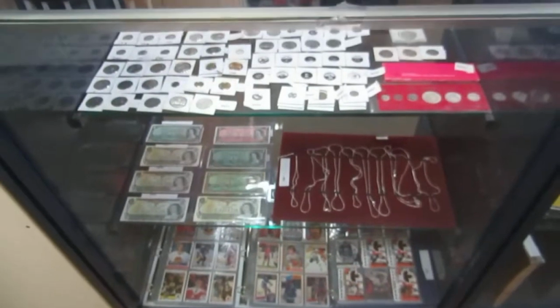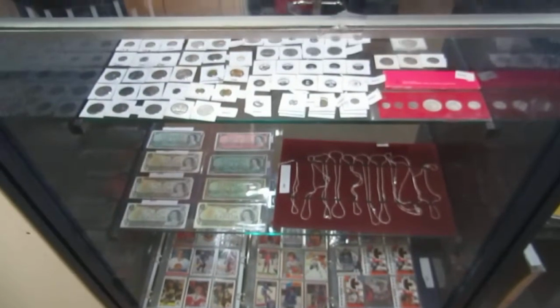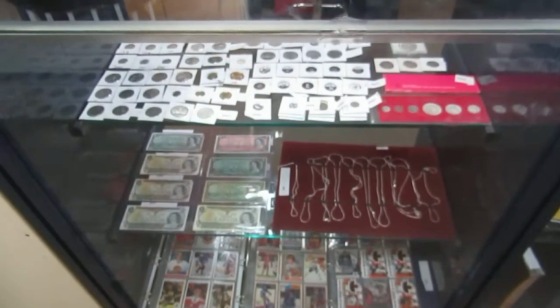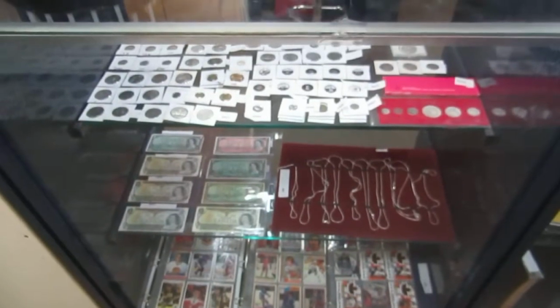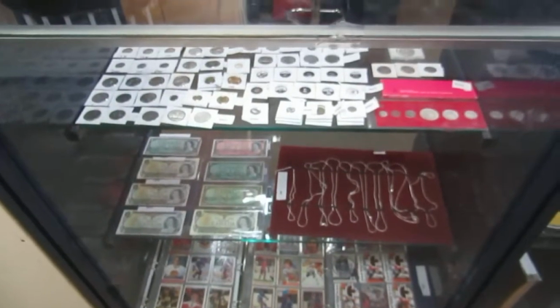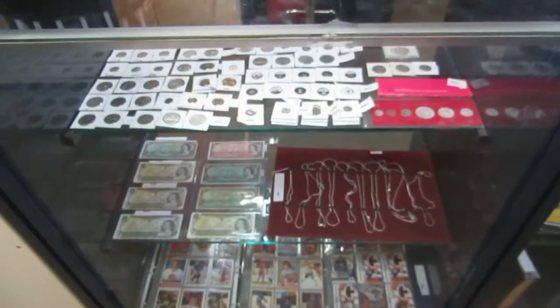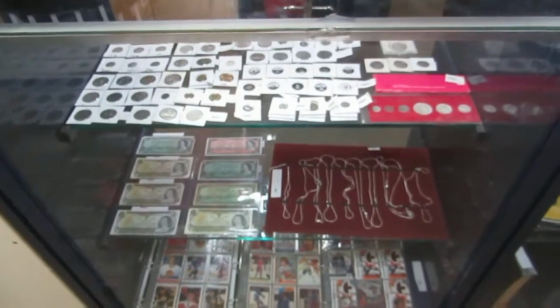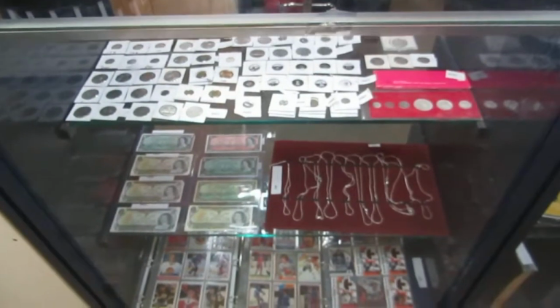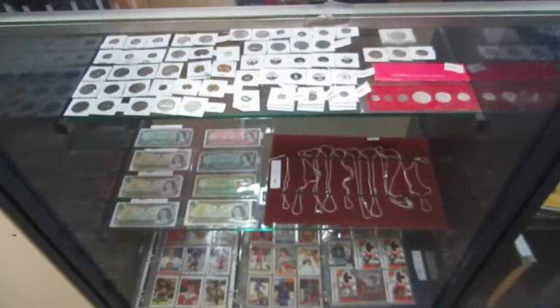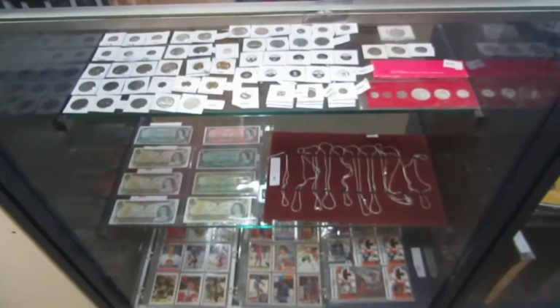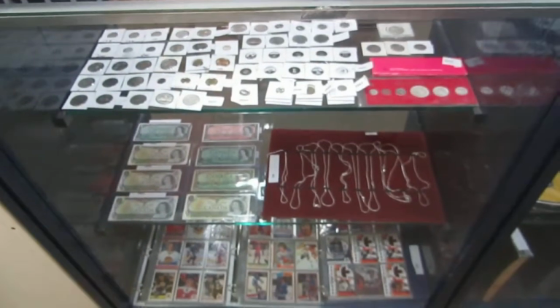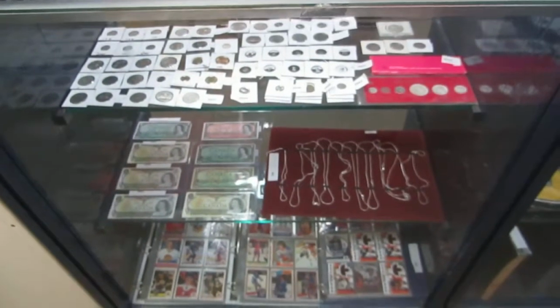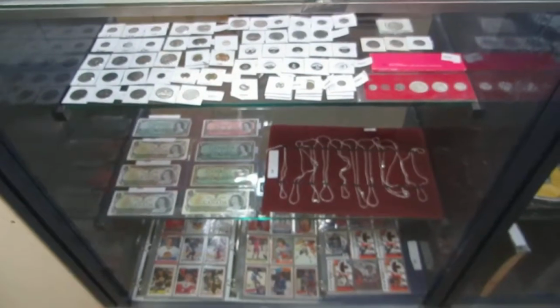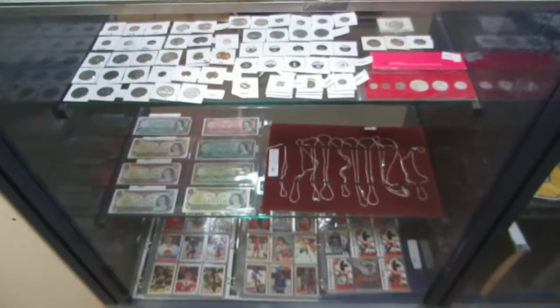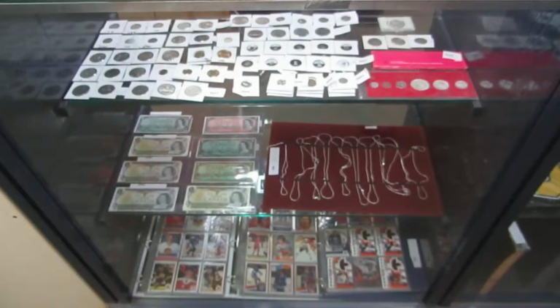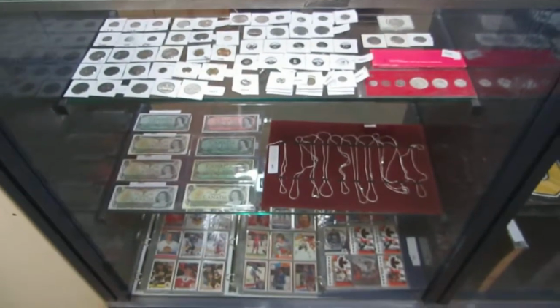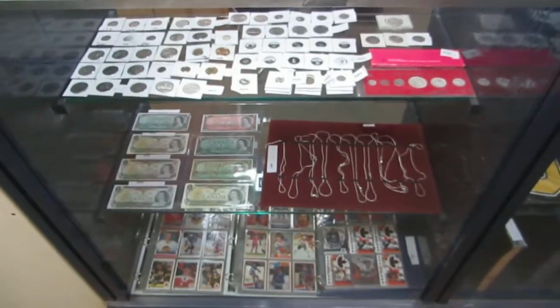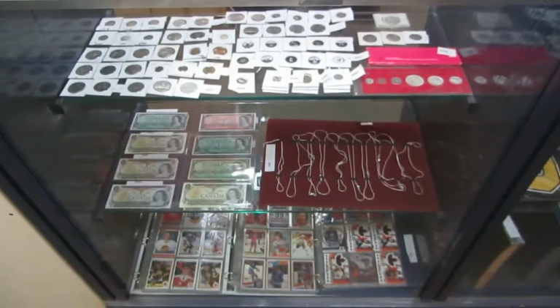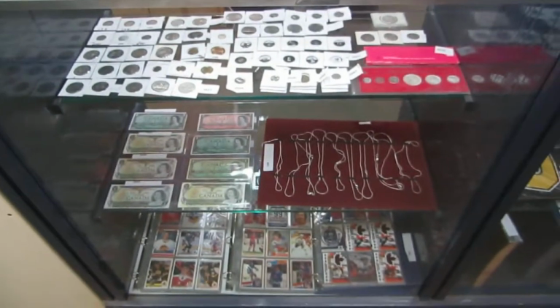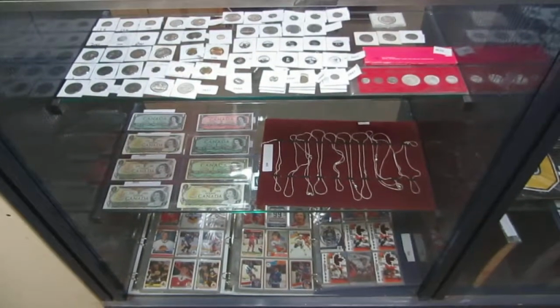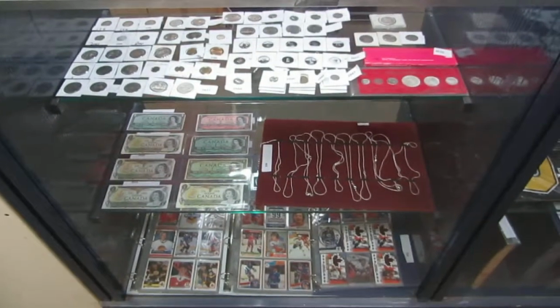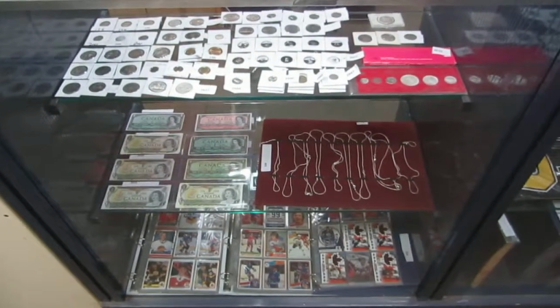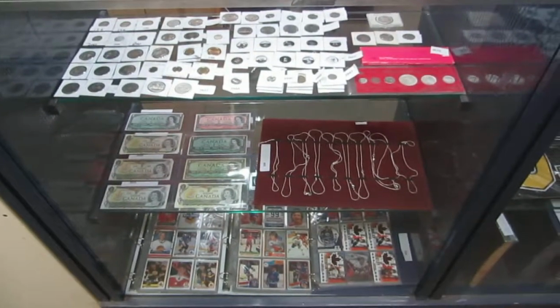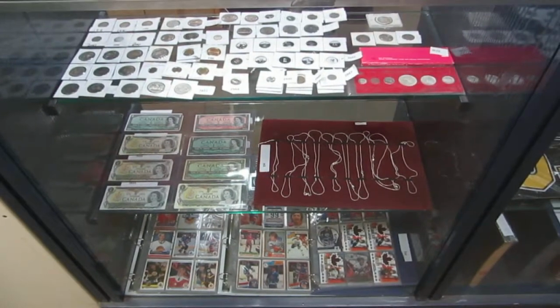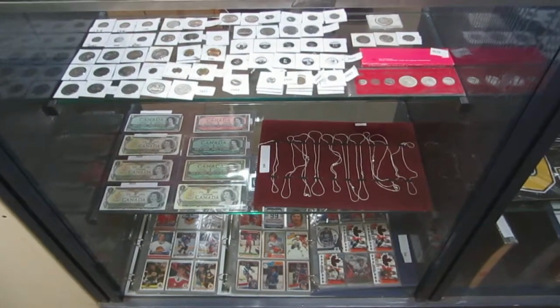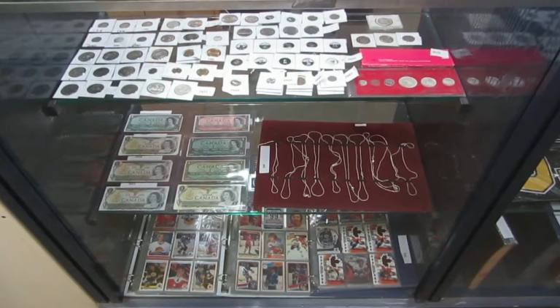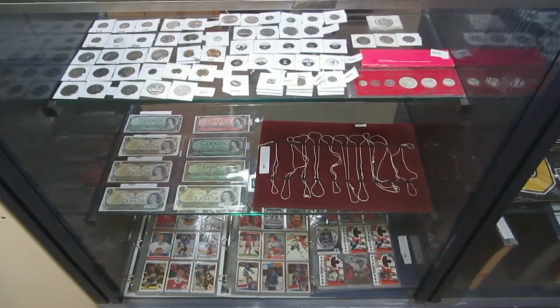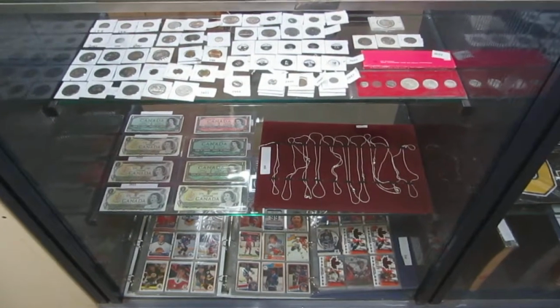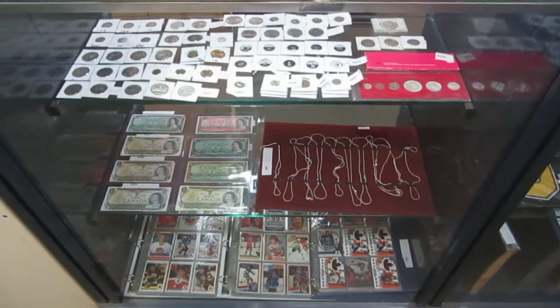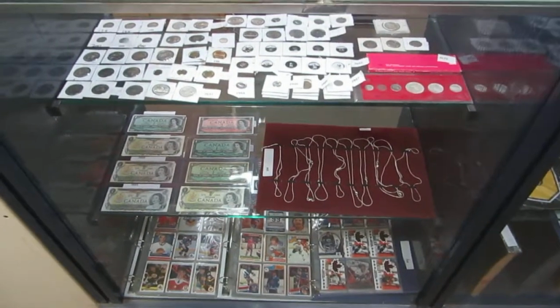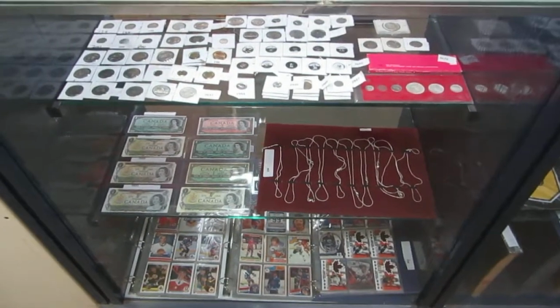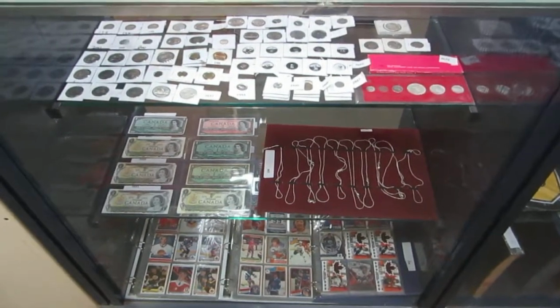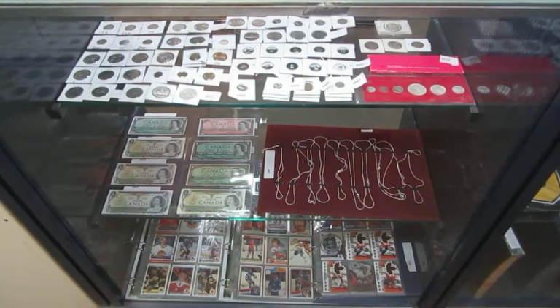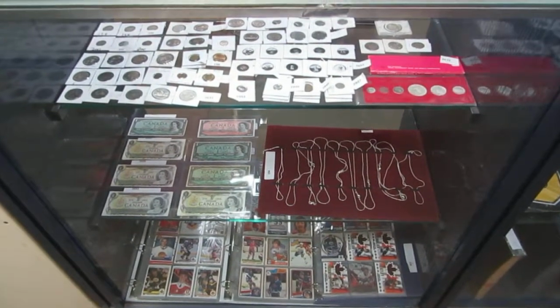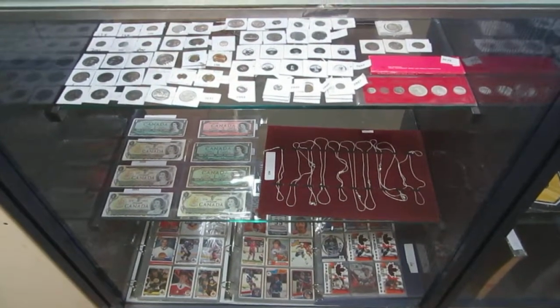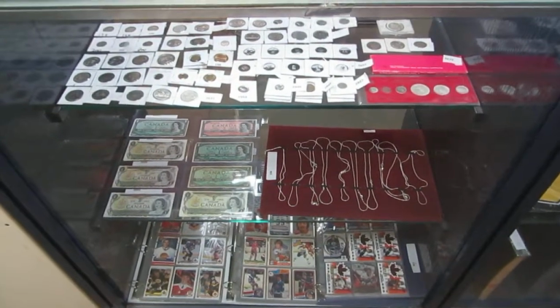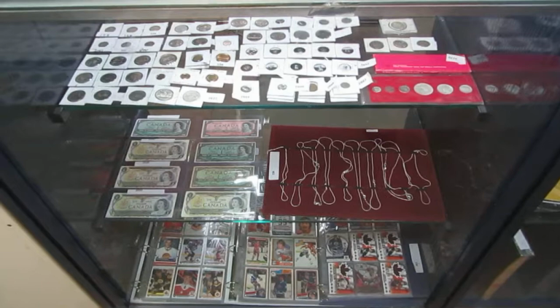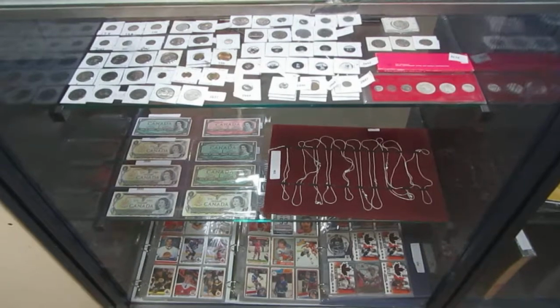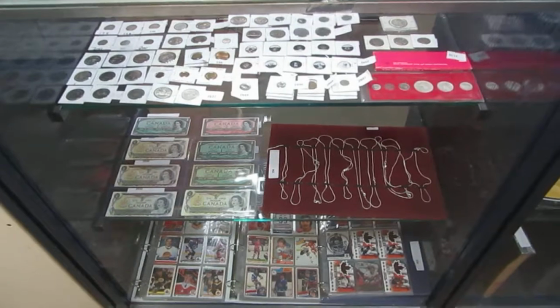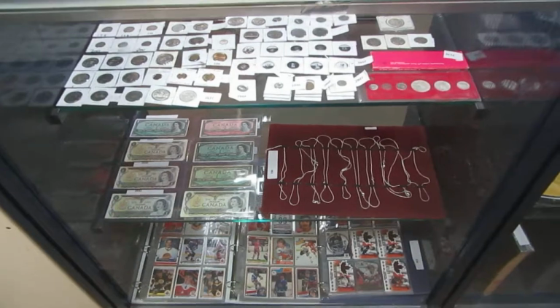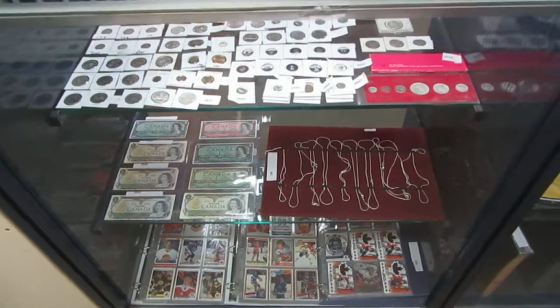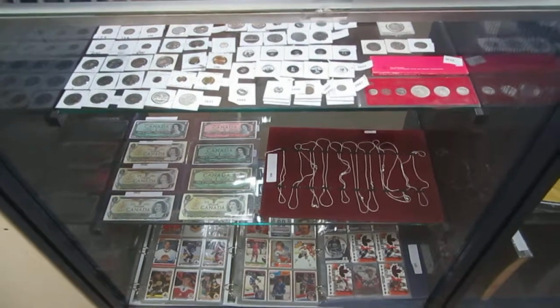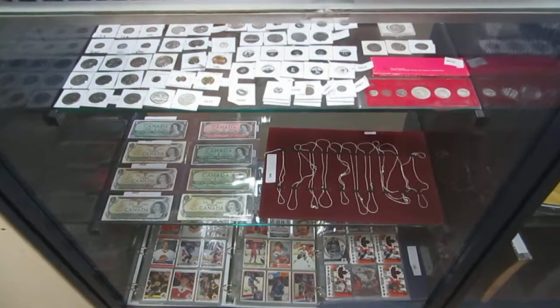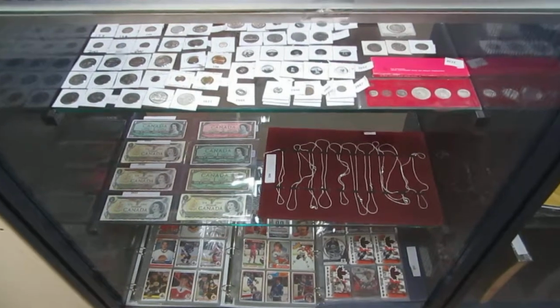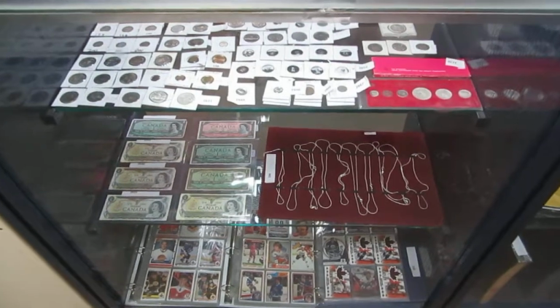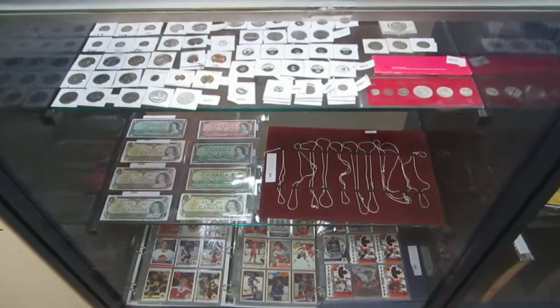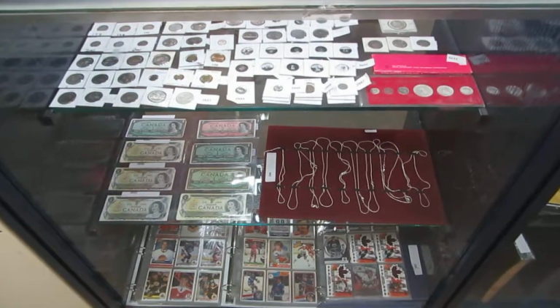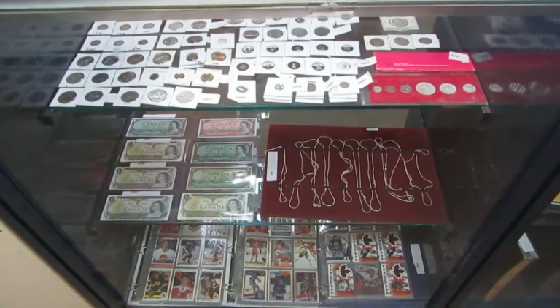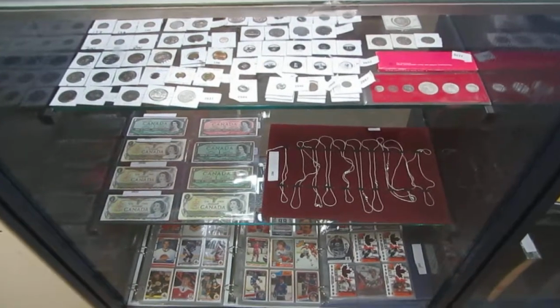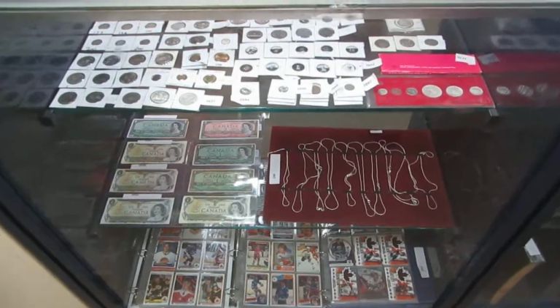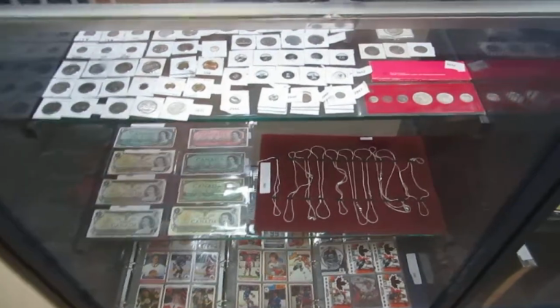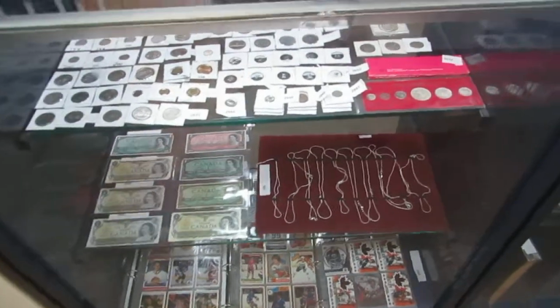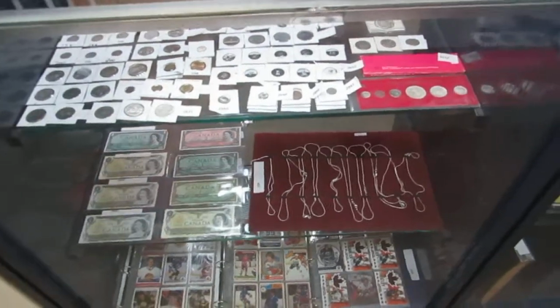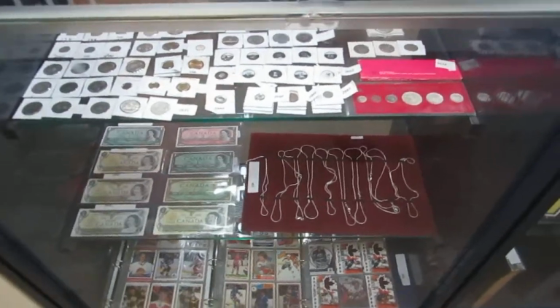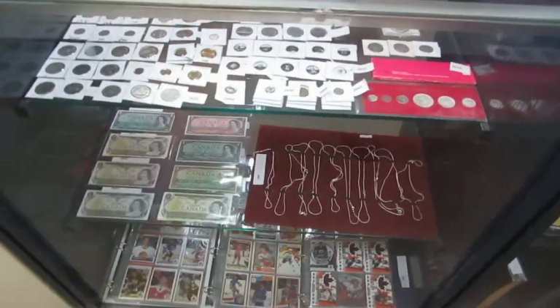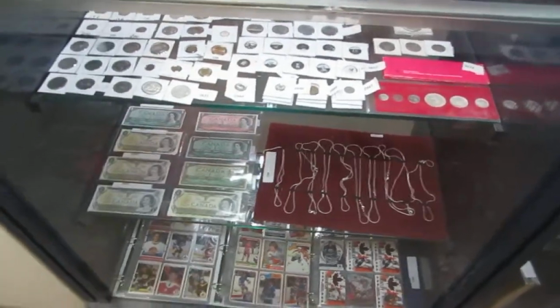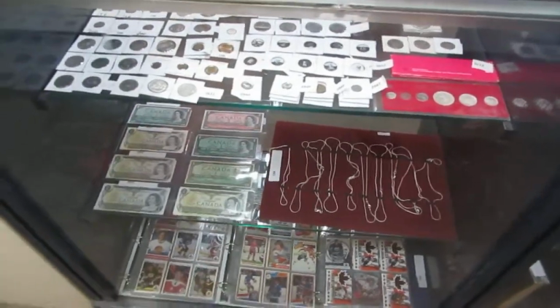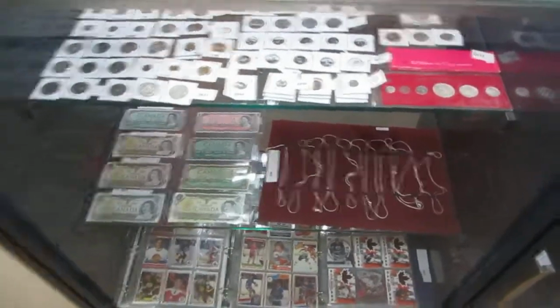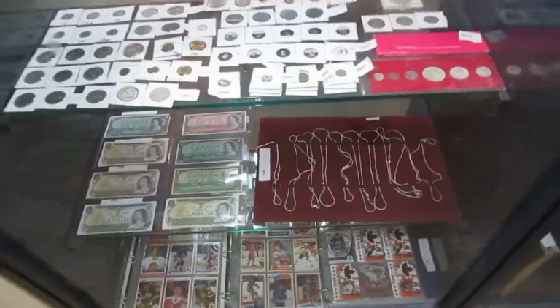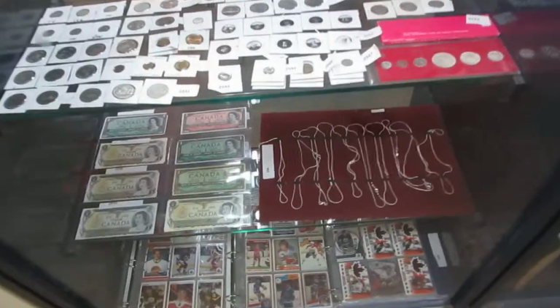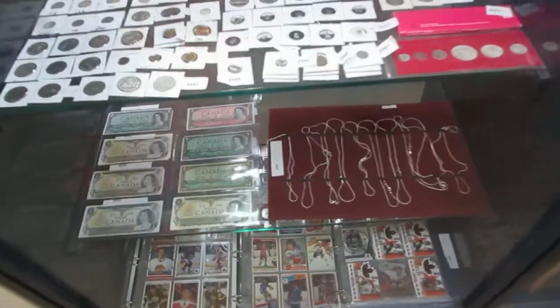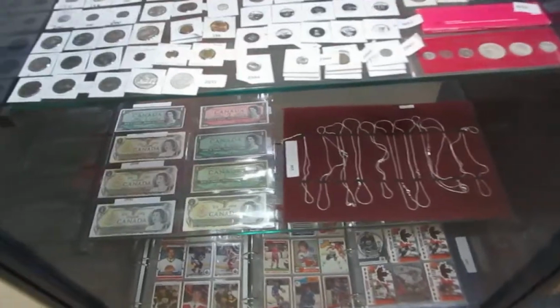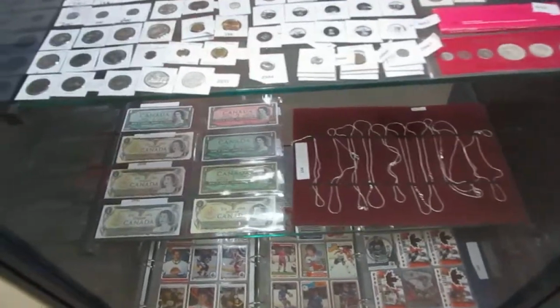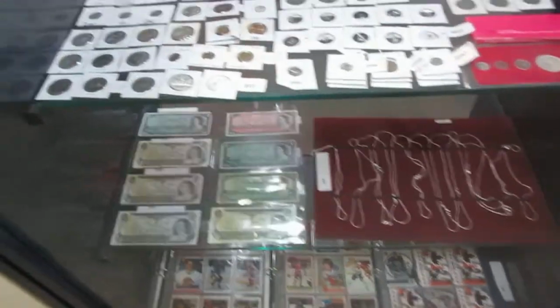Here we are for the November 6th Buckaroo Auctions Video Walkabout. Let's see what we got this week.